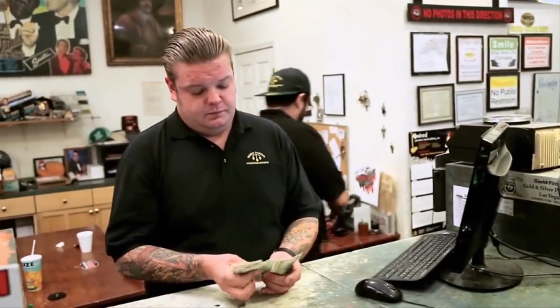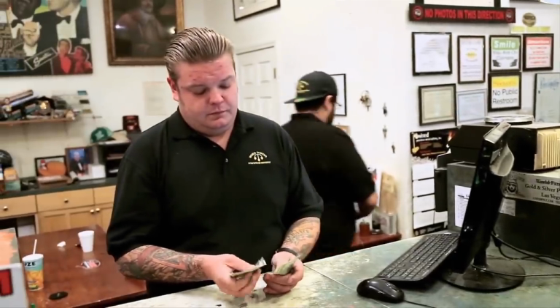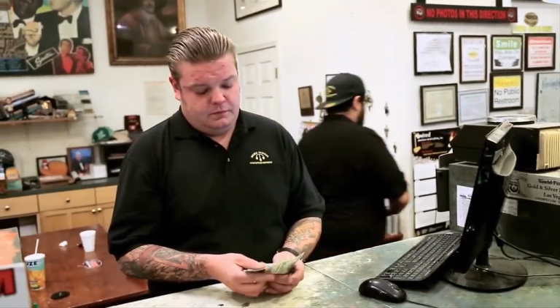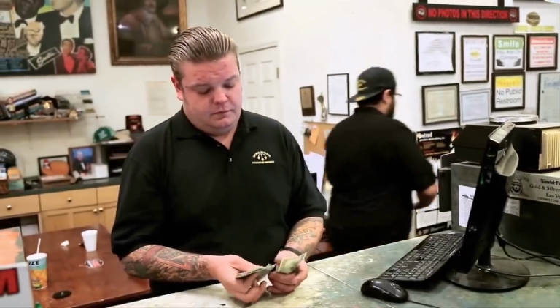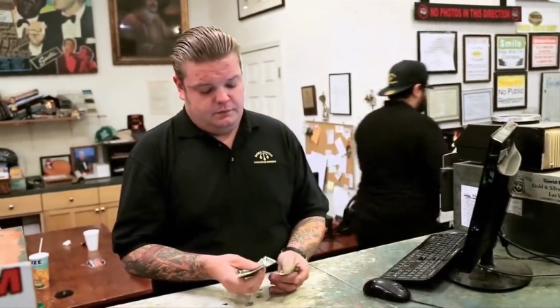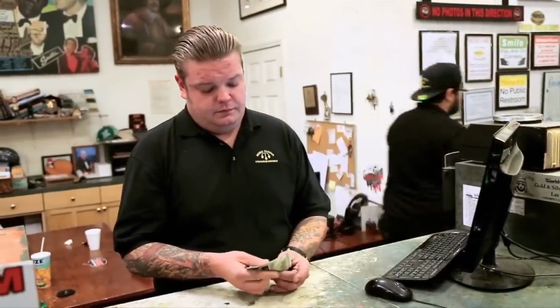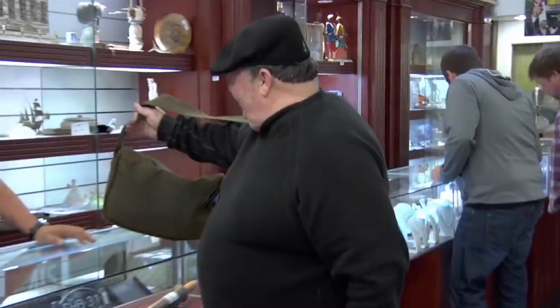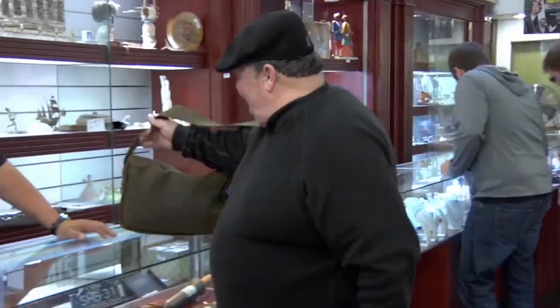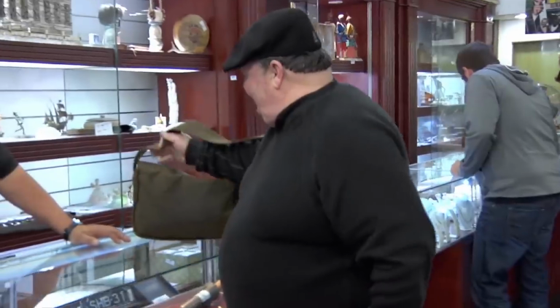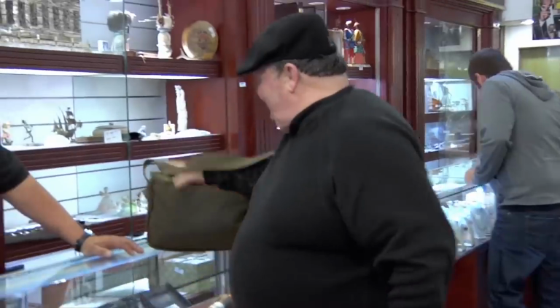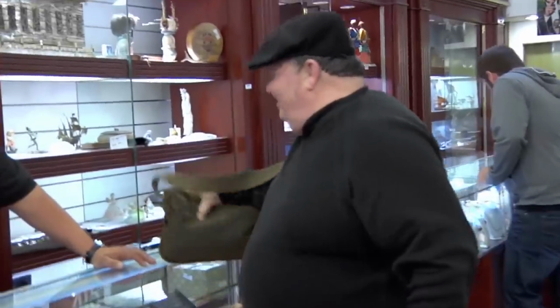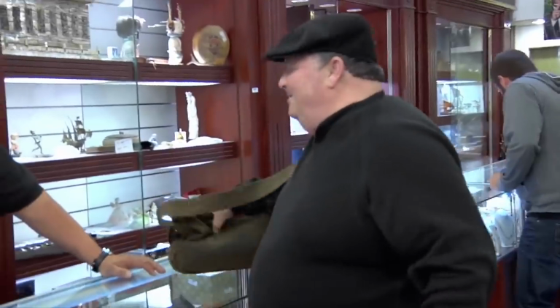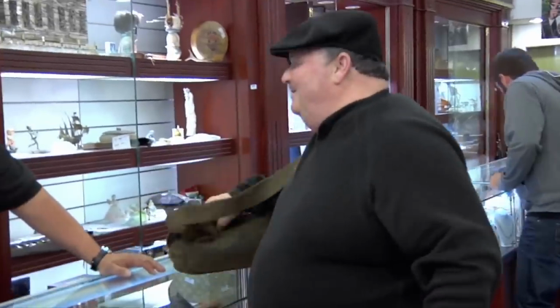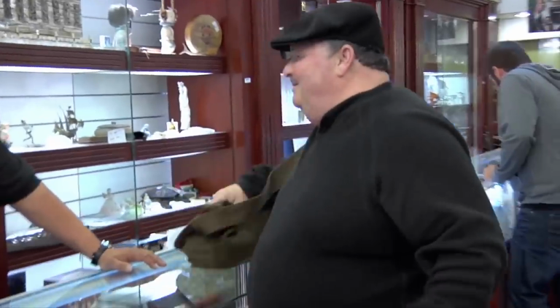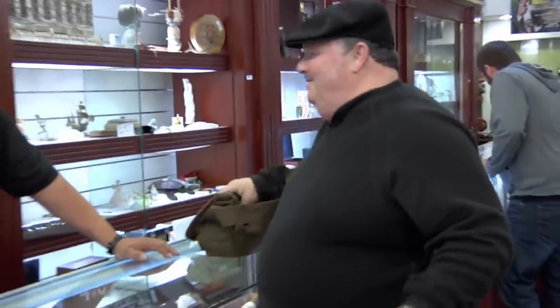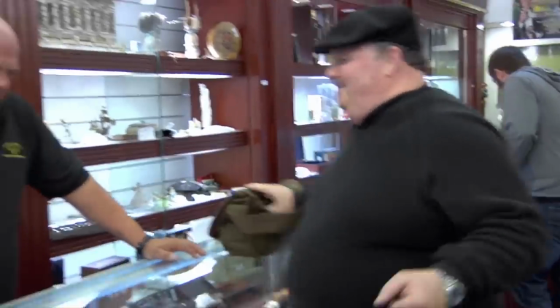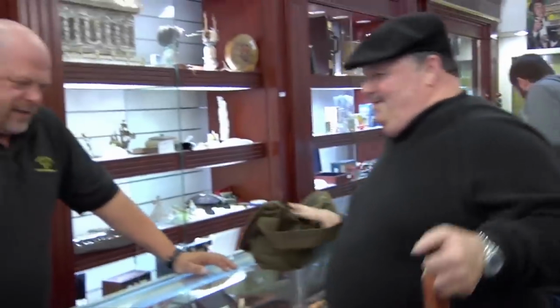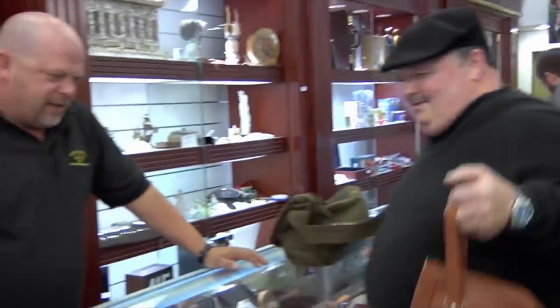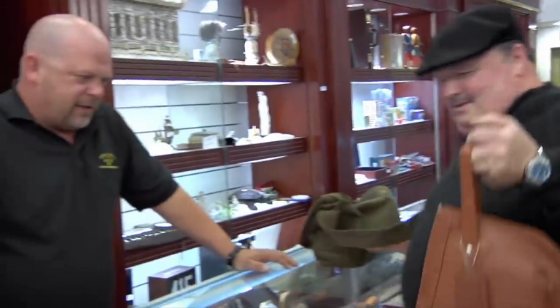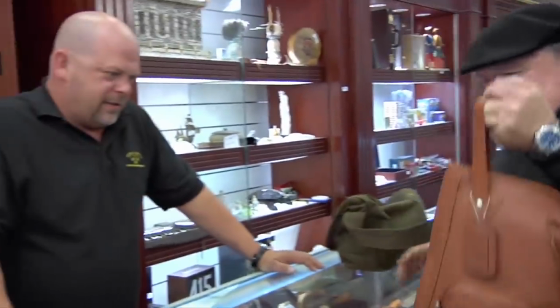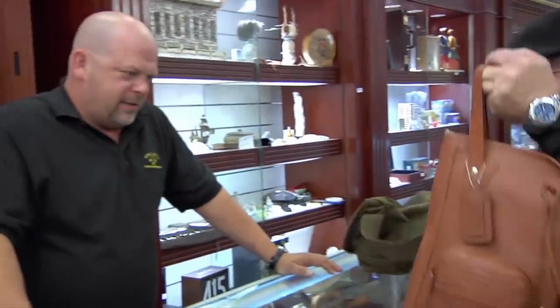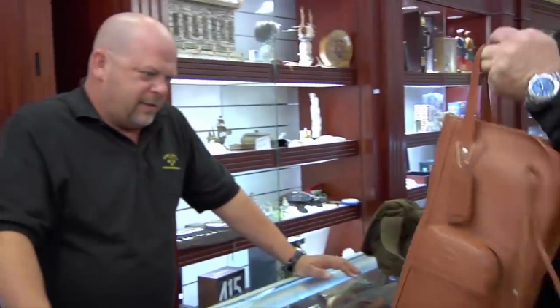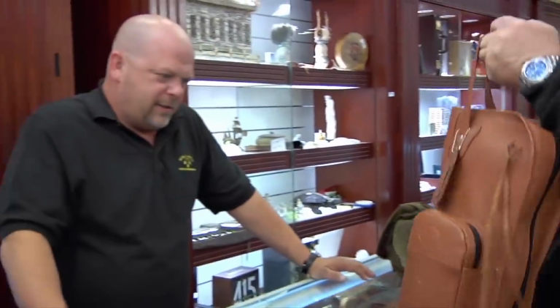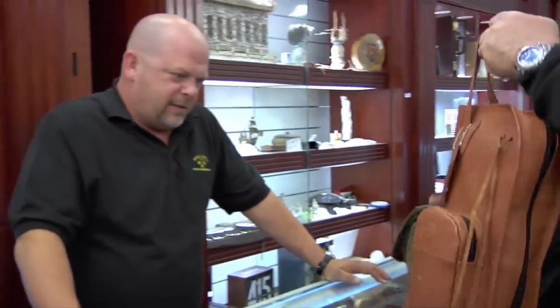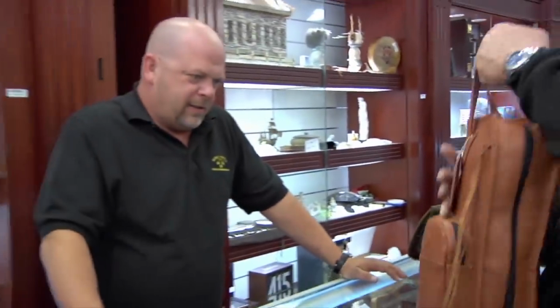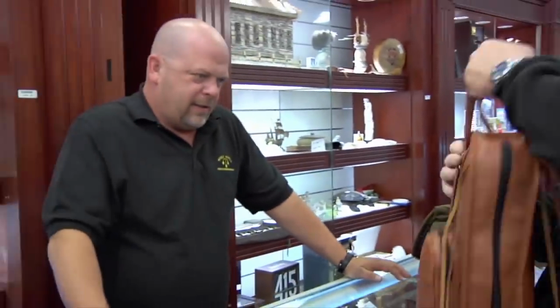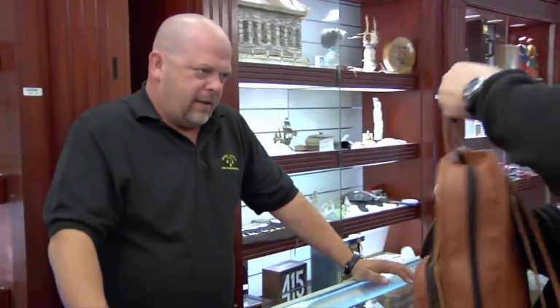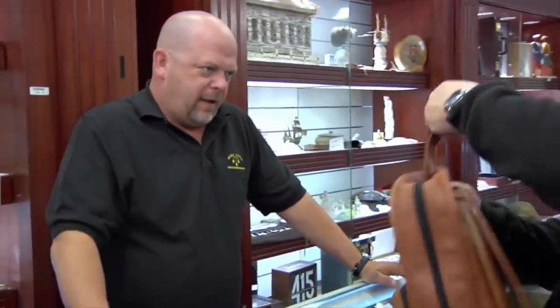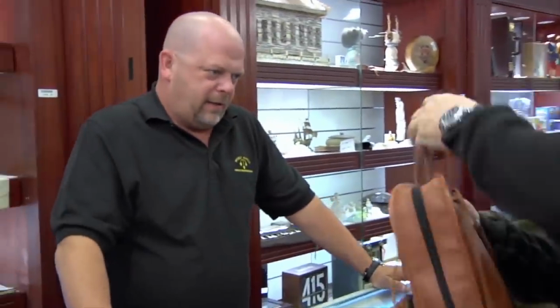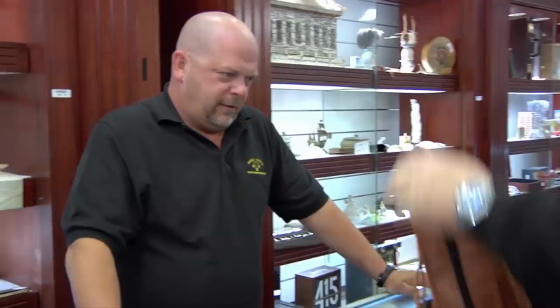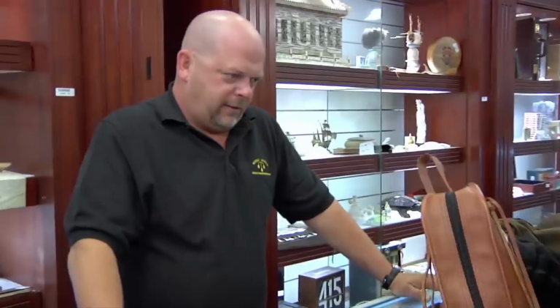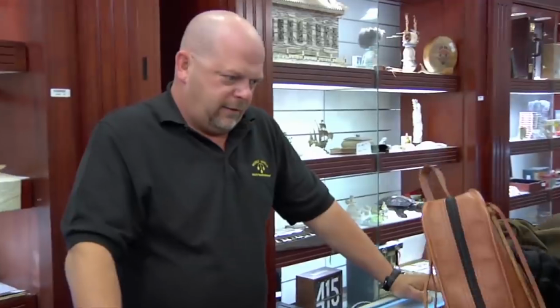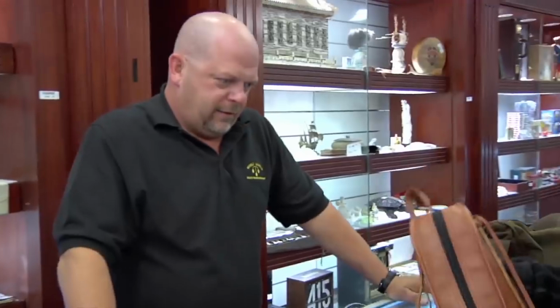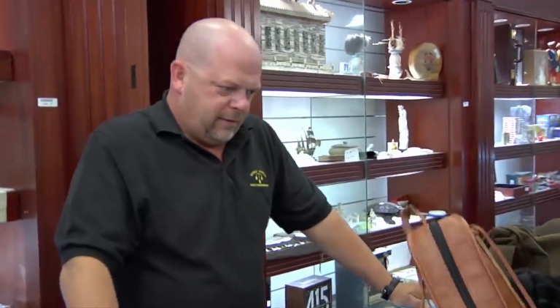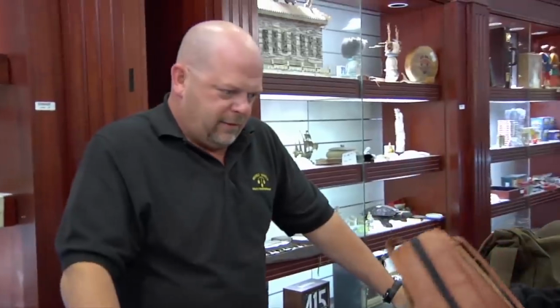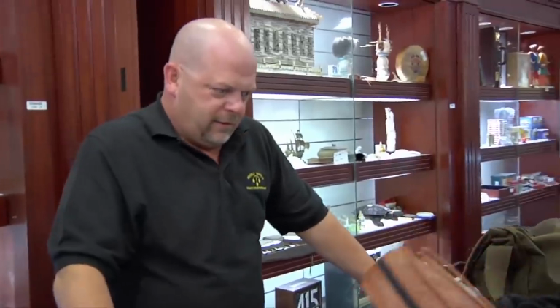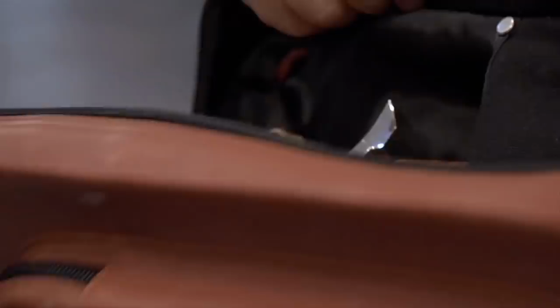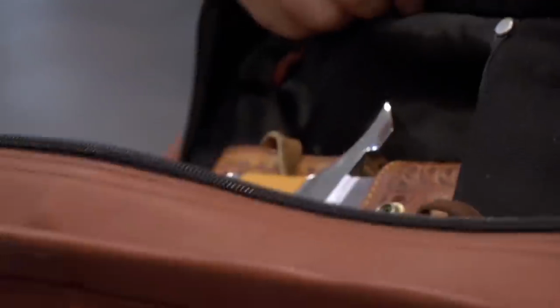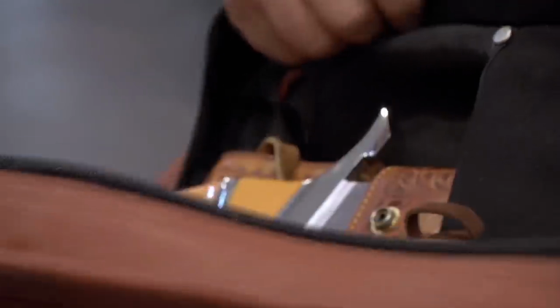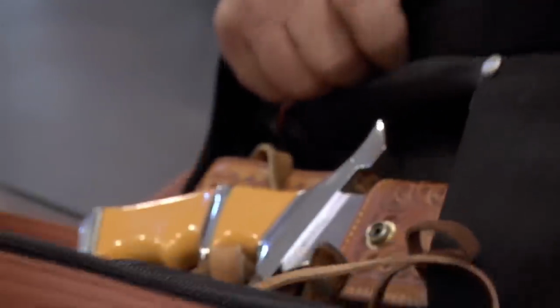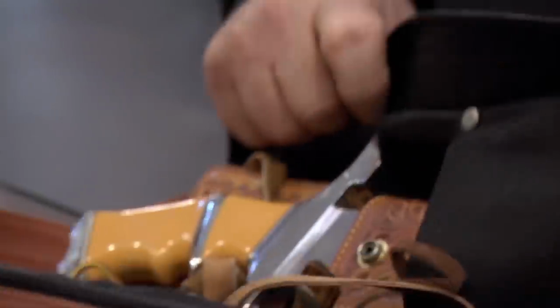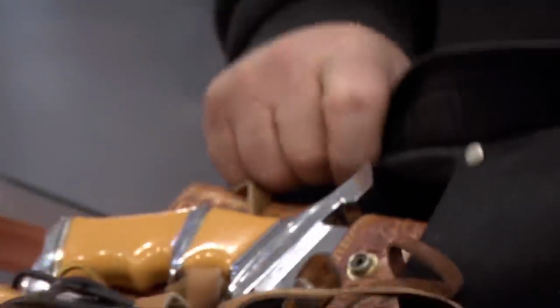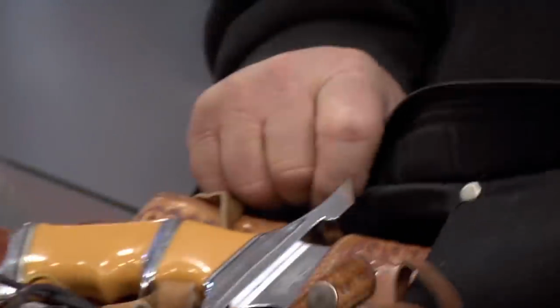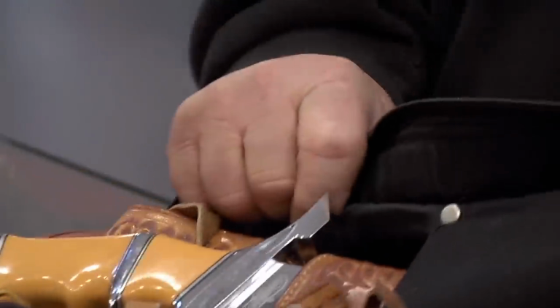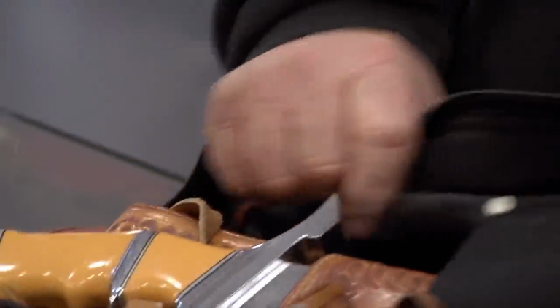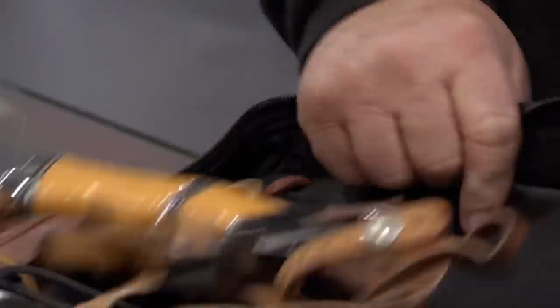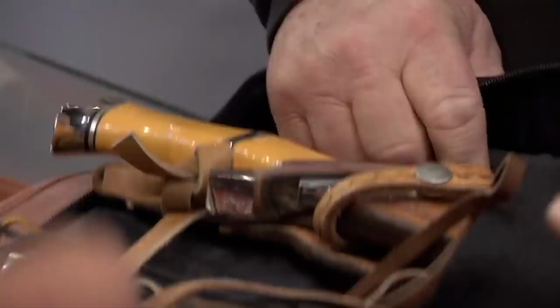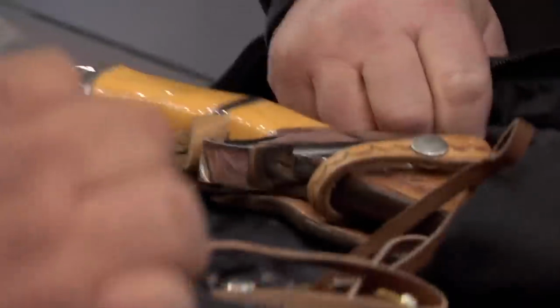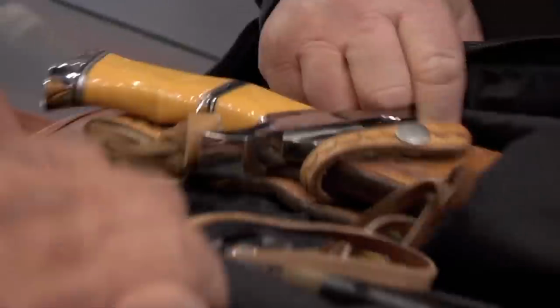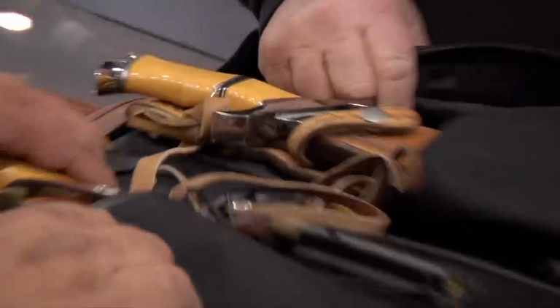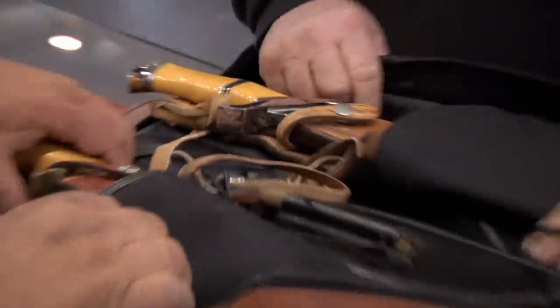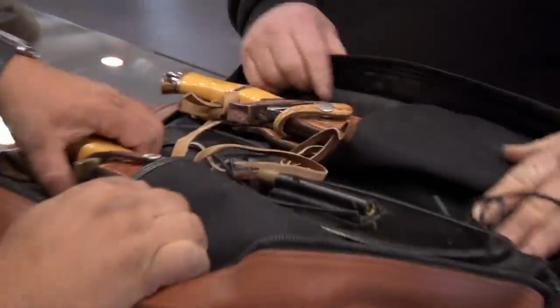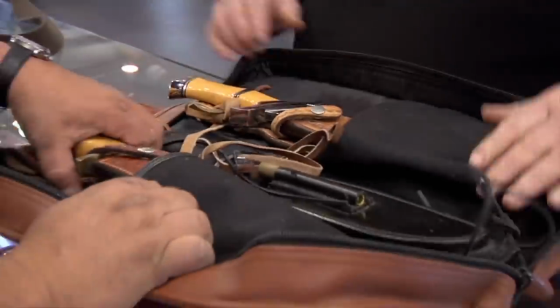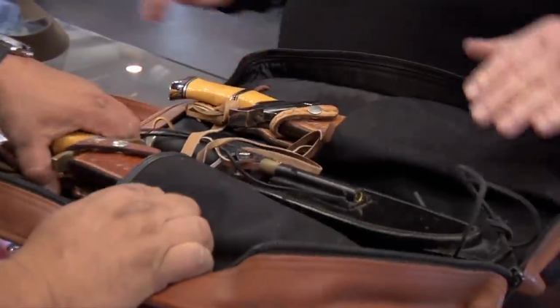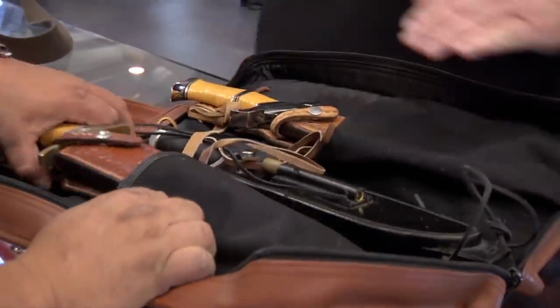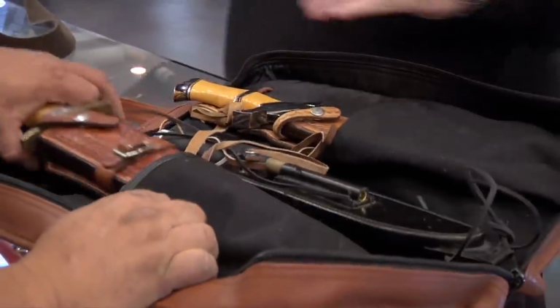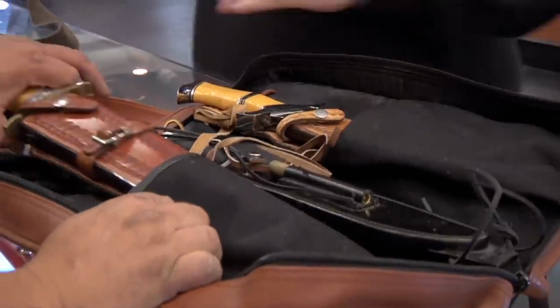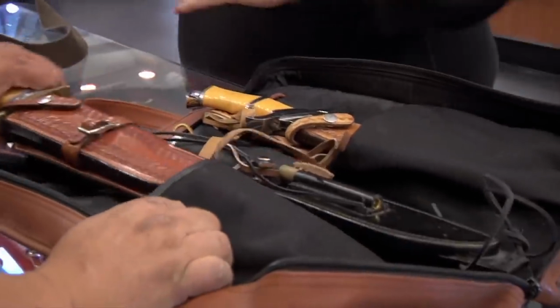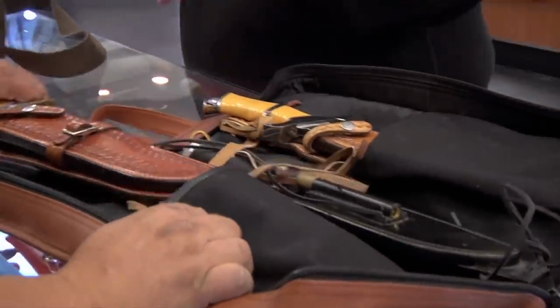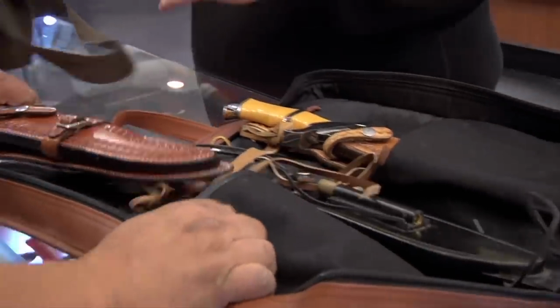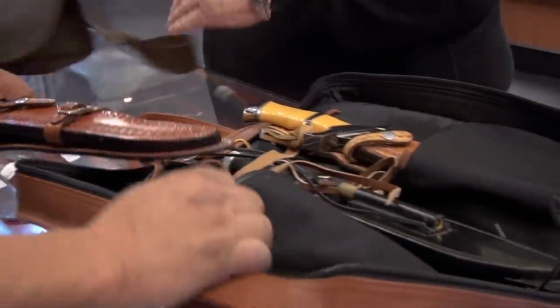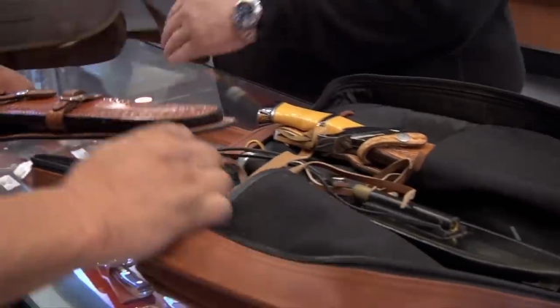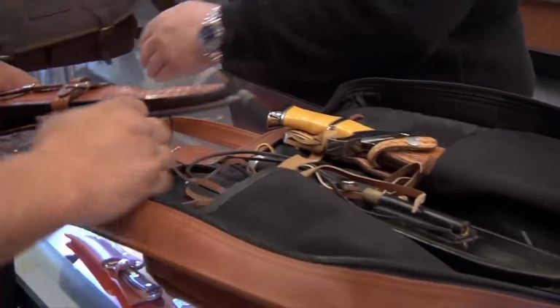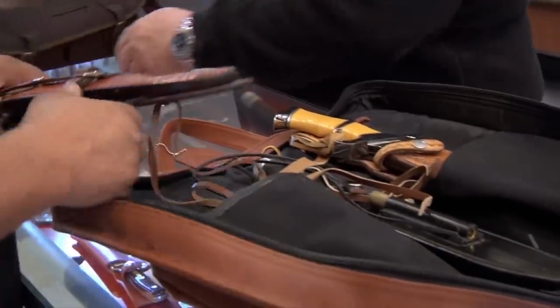How are you doing? All right, what have we got here? I've got some knives here. What have we got? Let me see them.